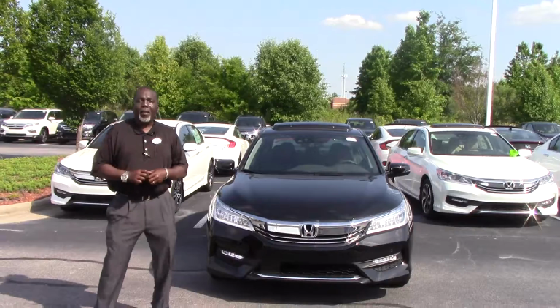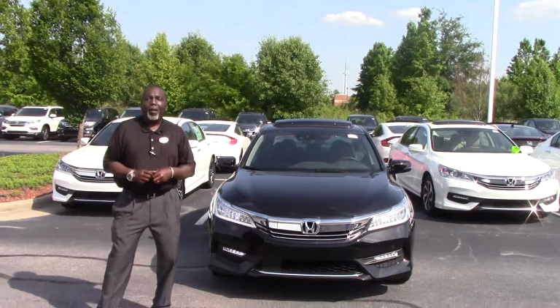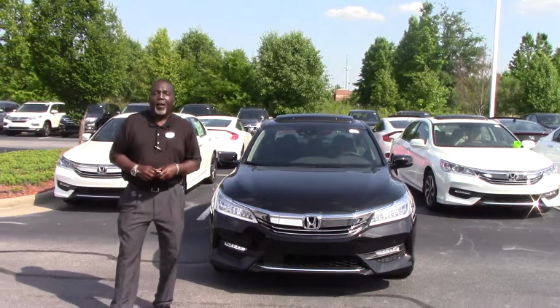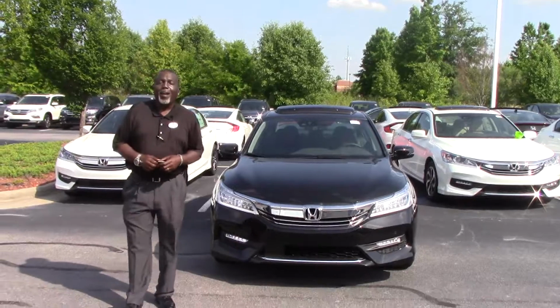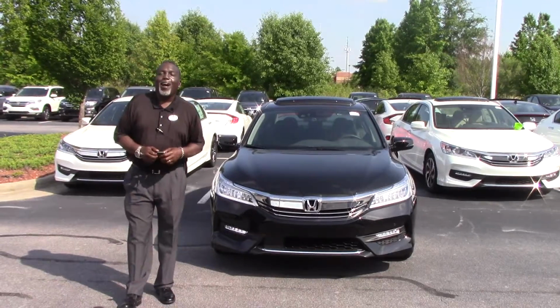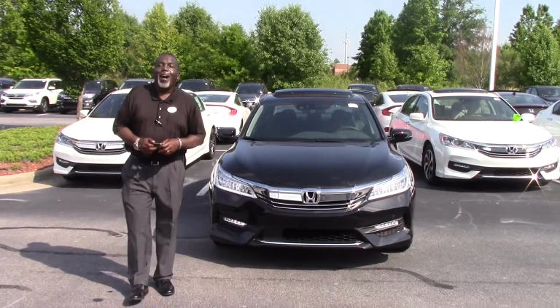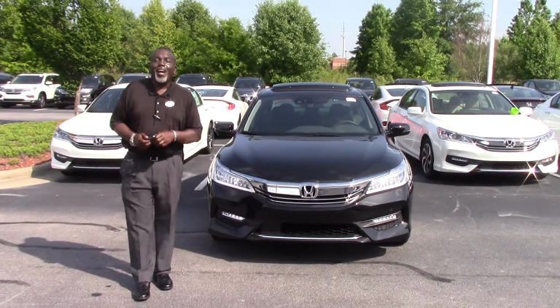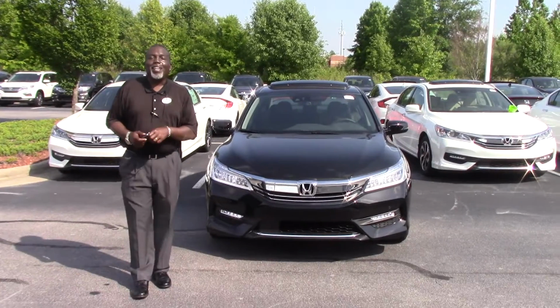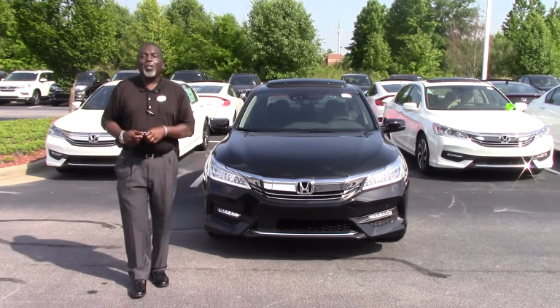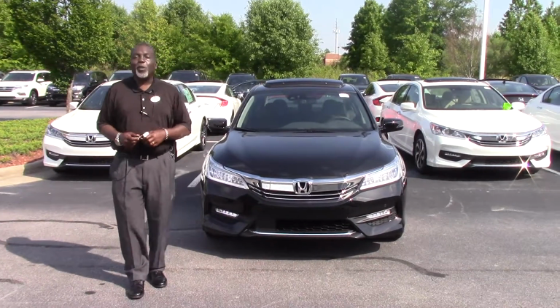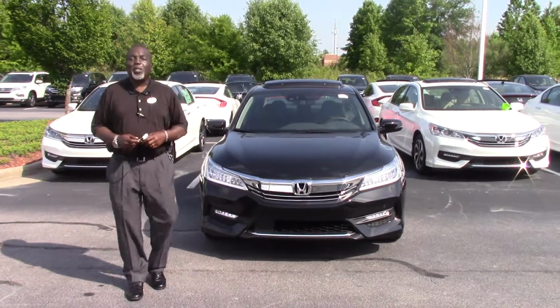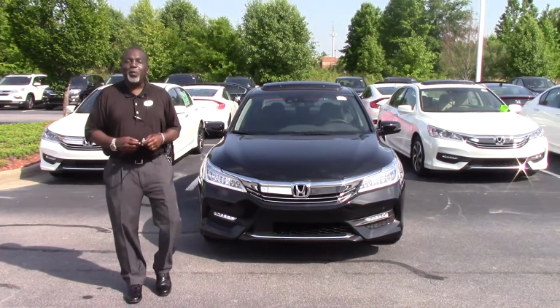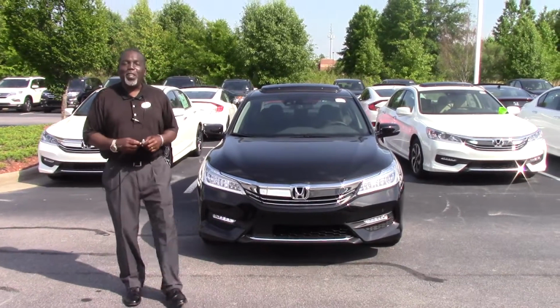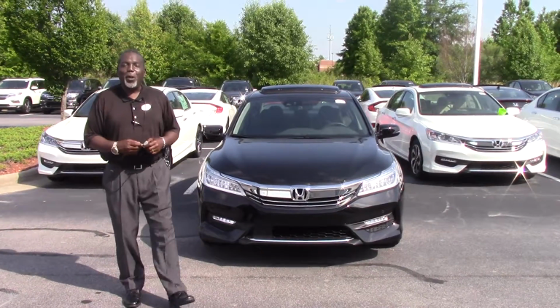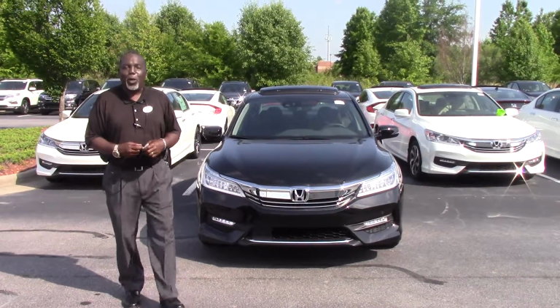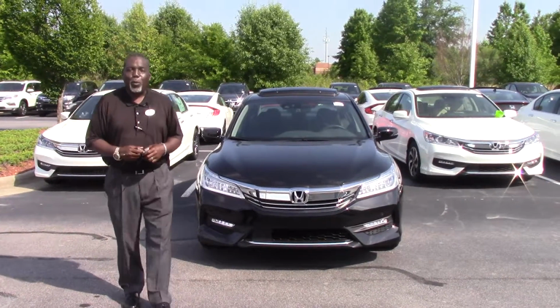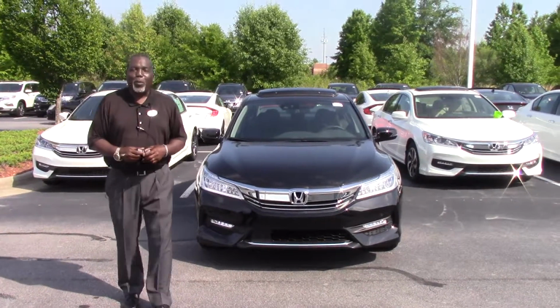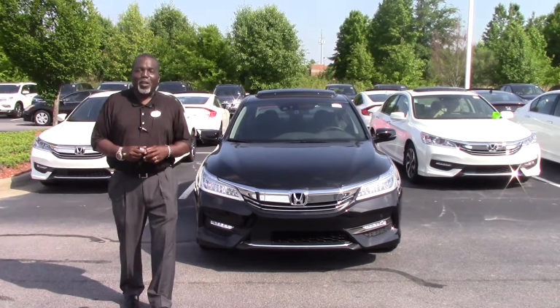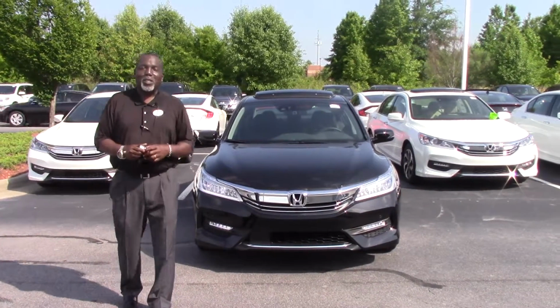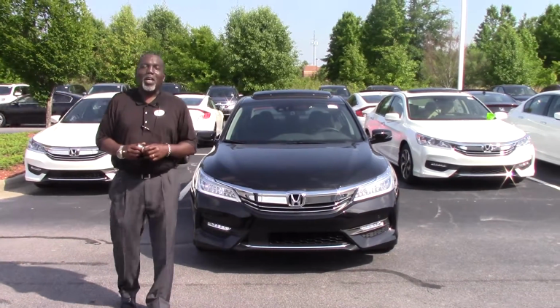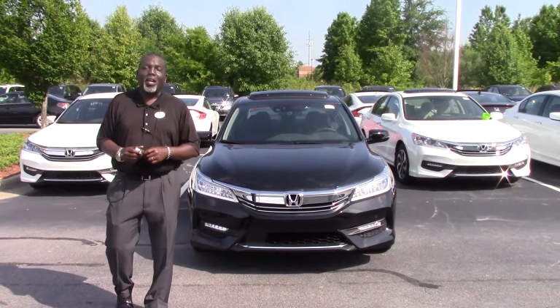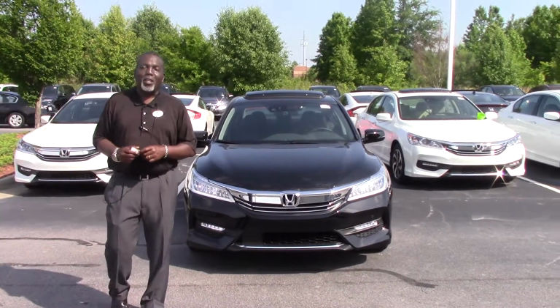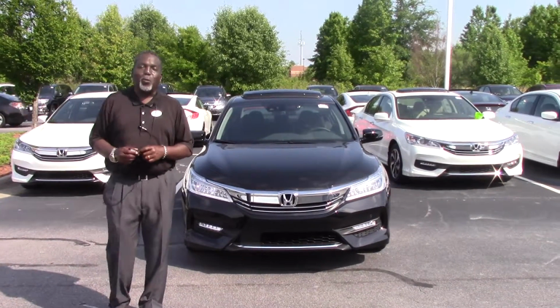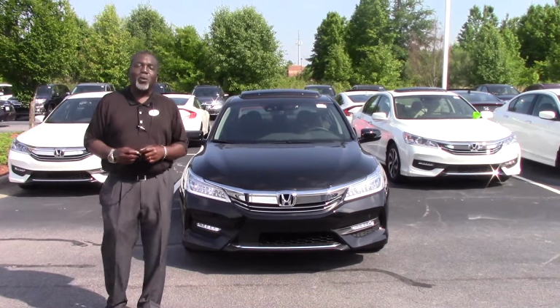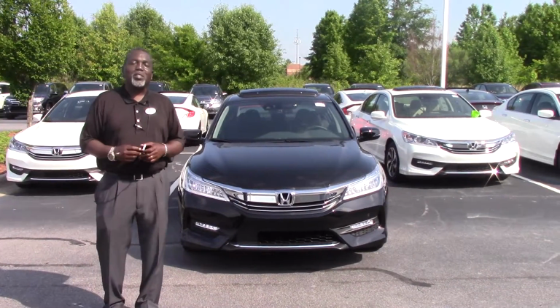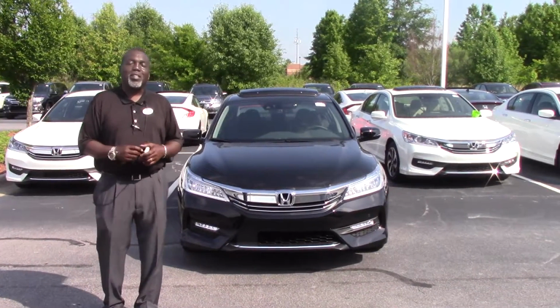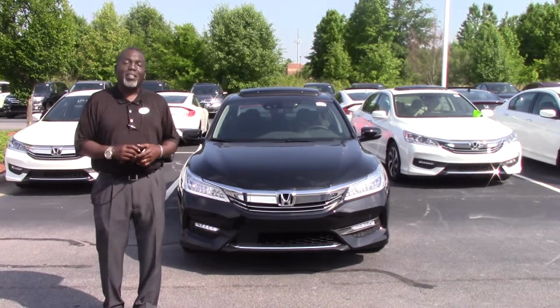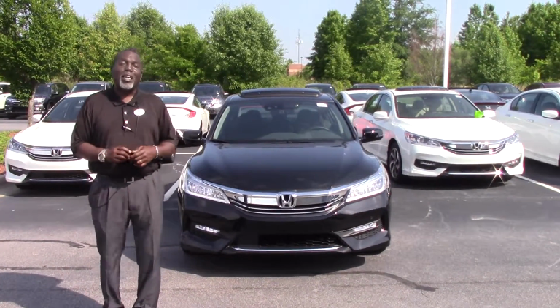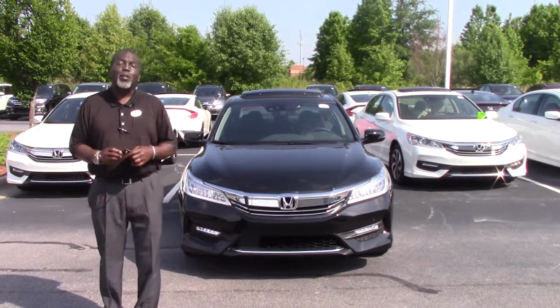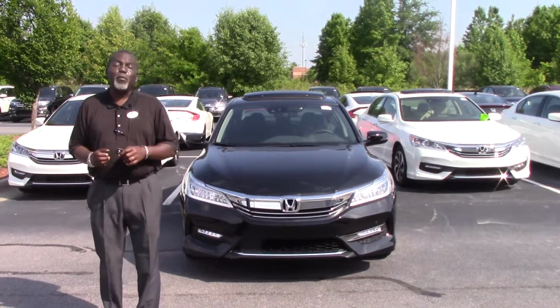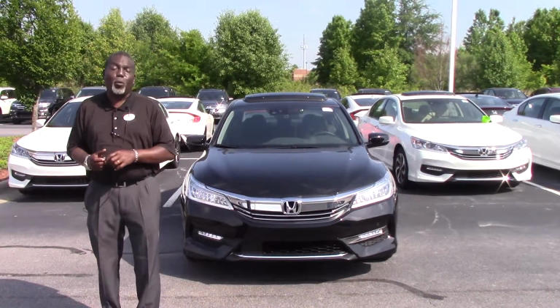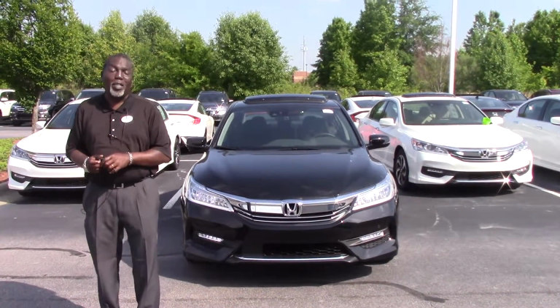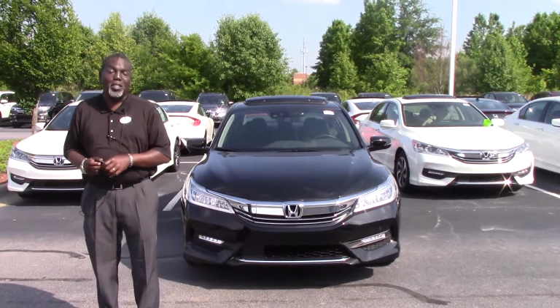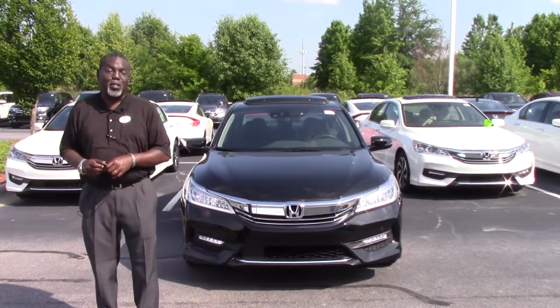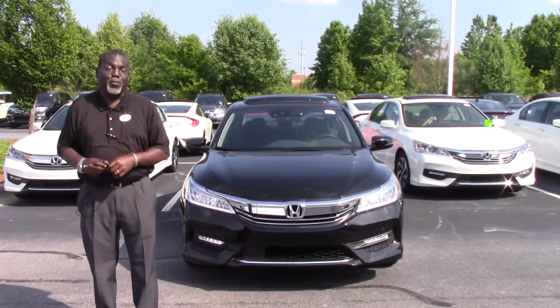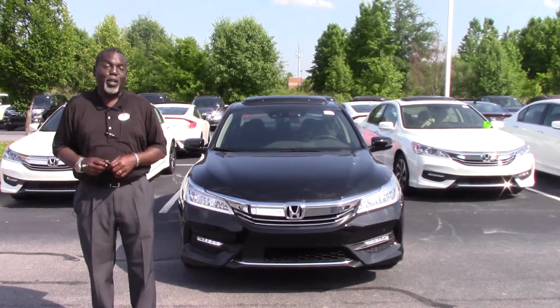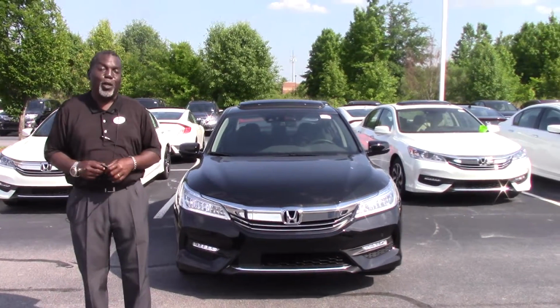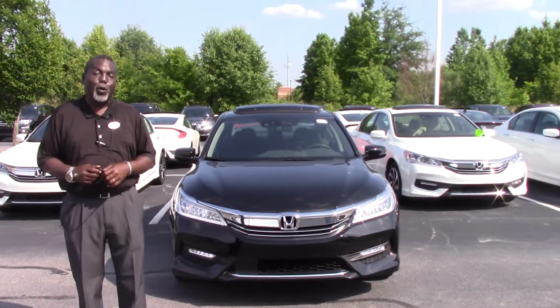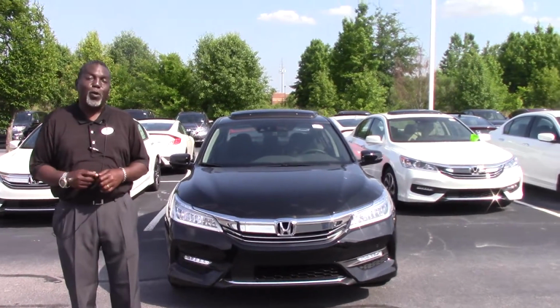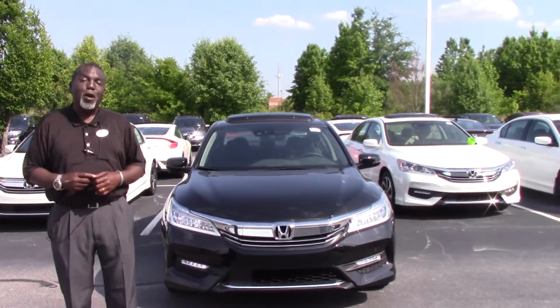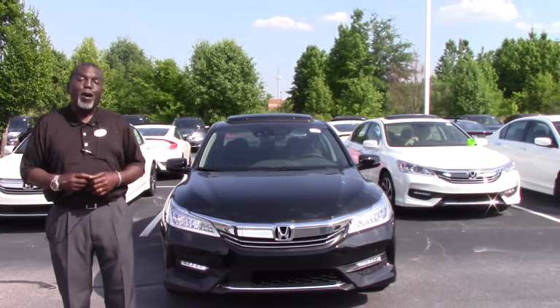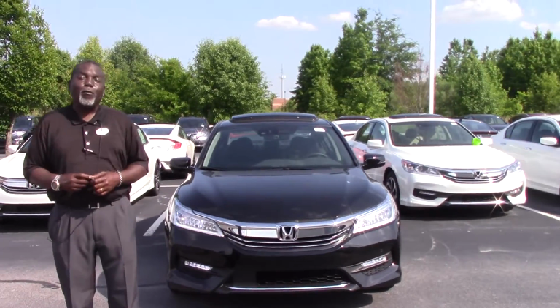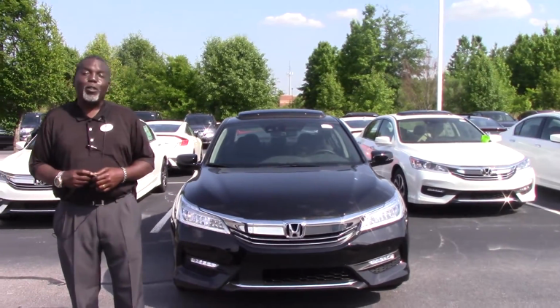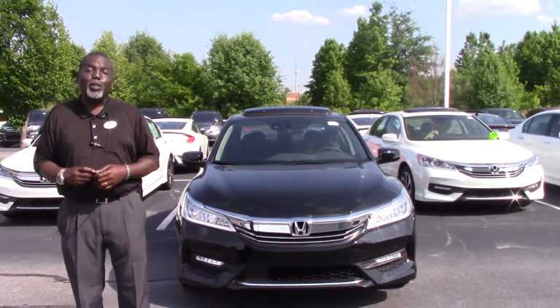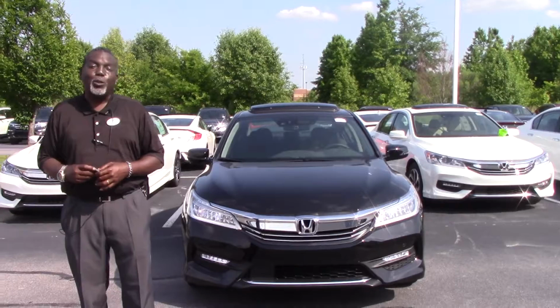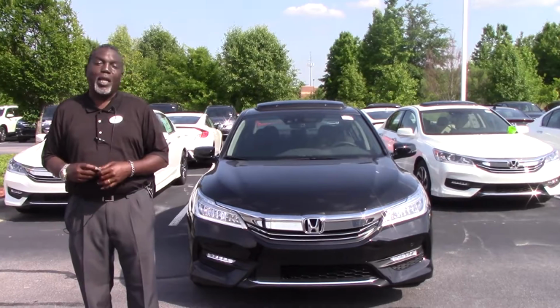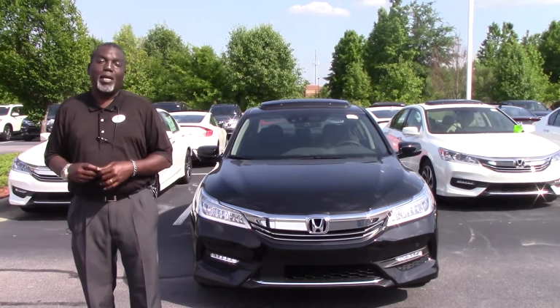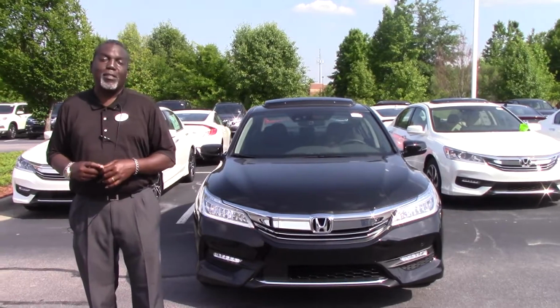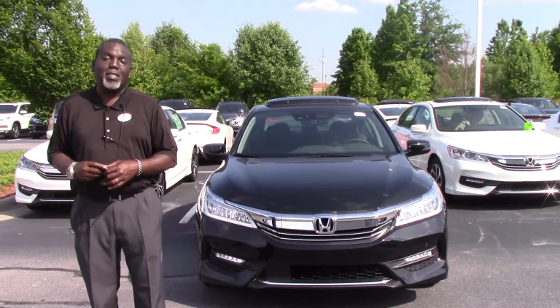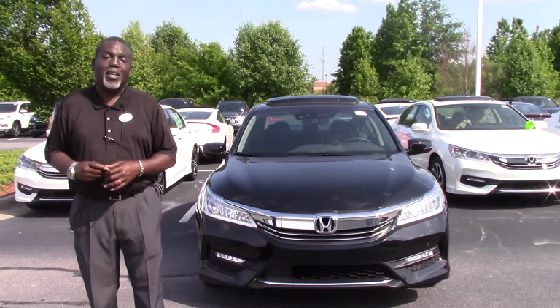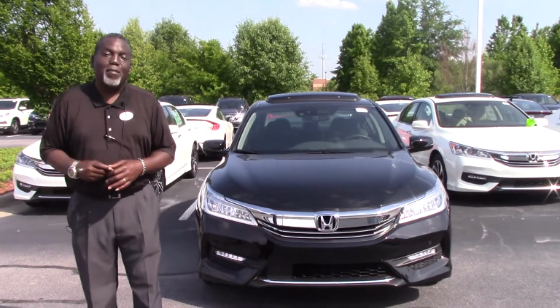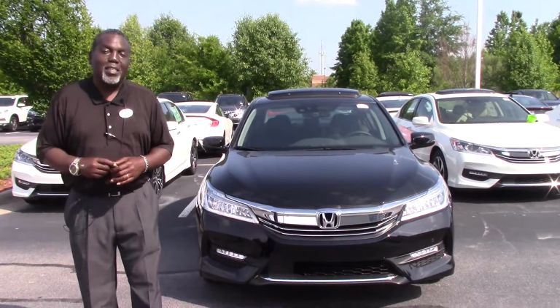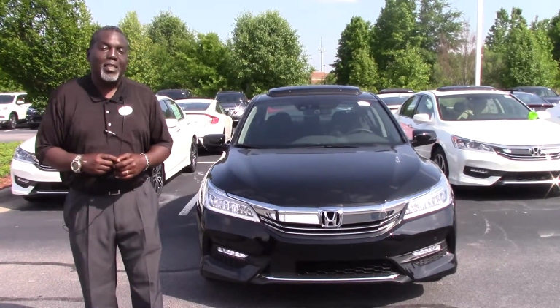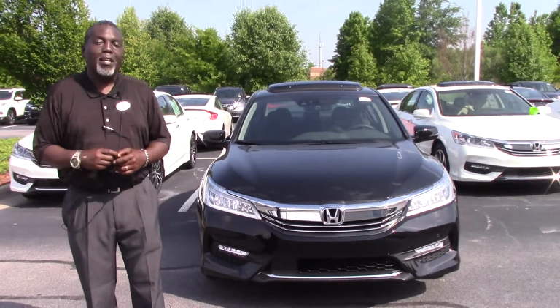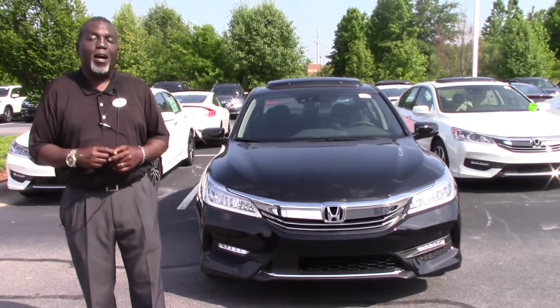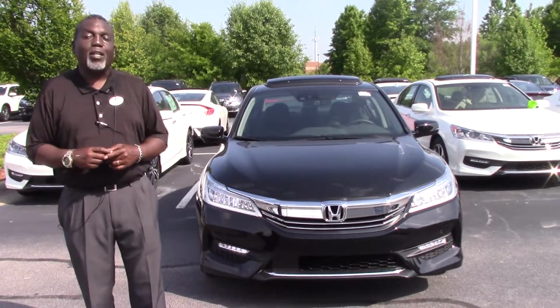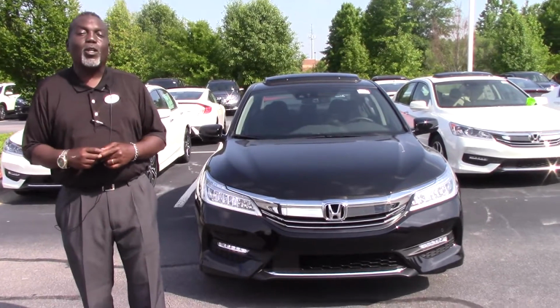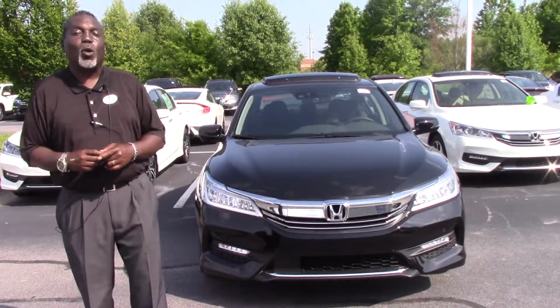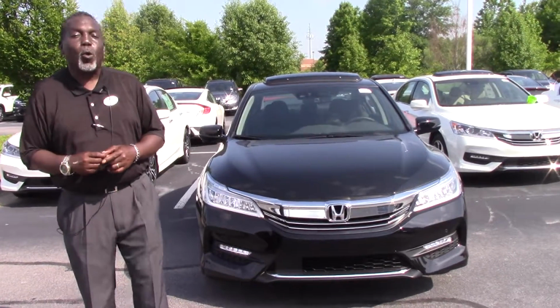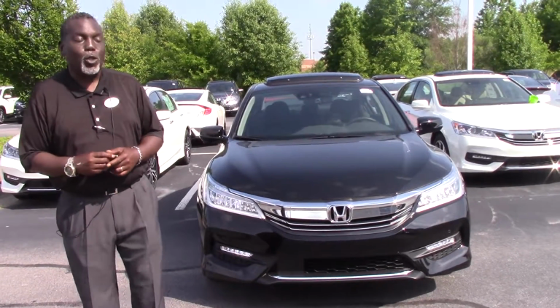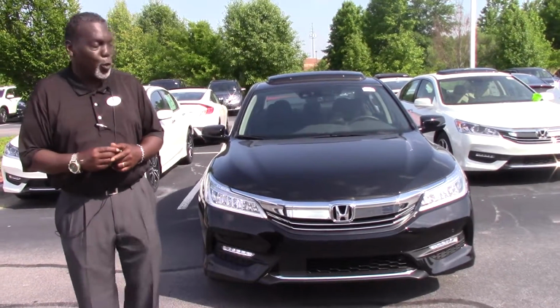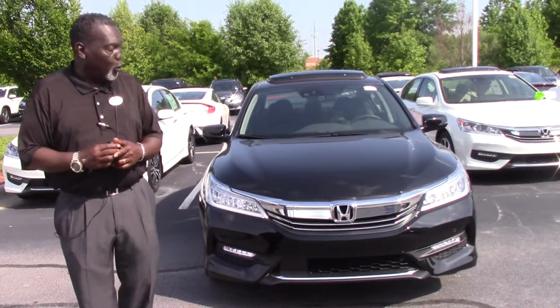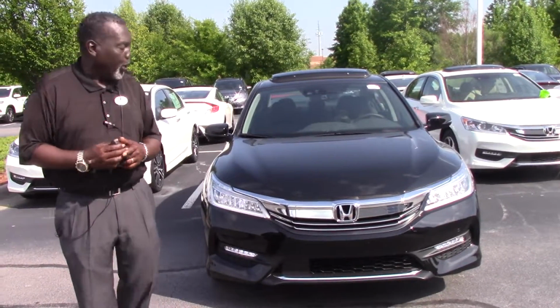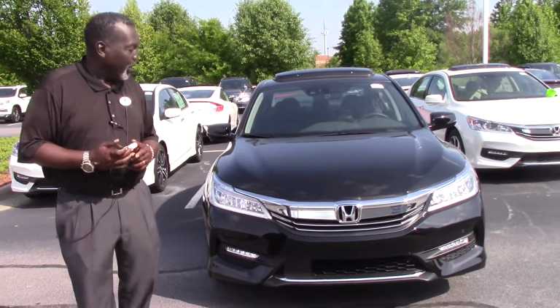Hi, Tony Smith here at Hubert Vester Honda. Thank you for watching this video for the 2017 Honda Accord Touring.